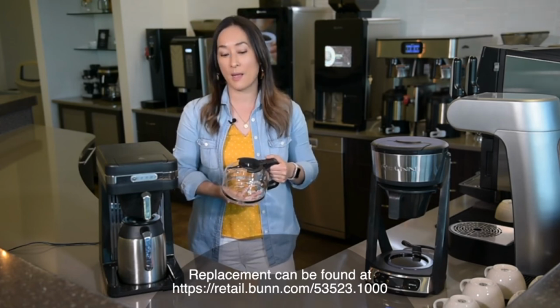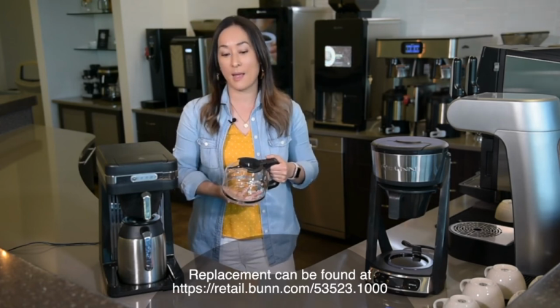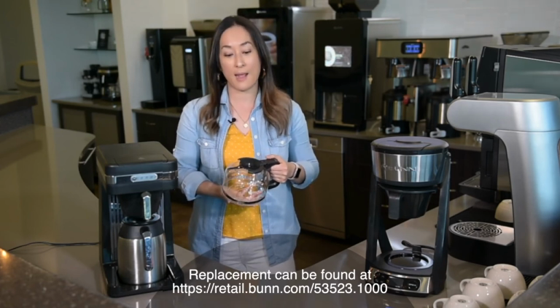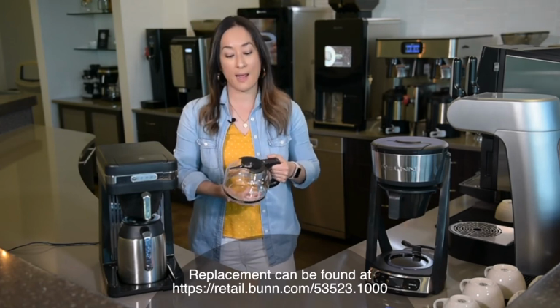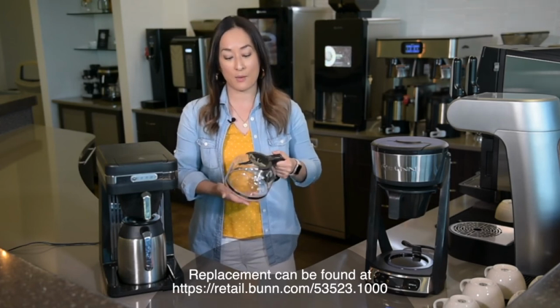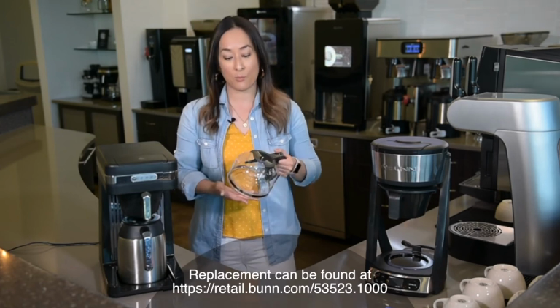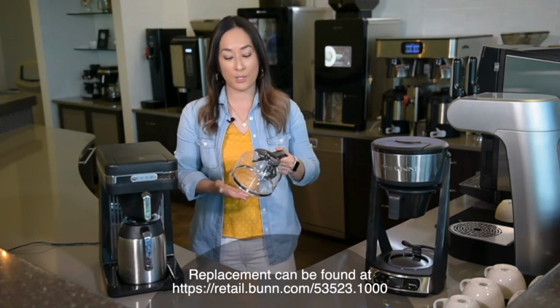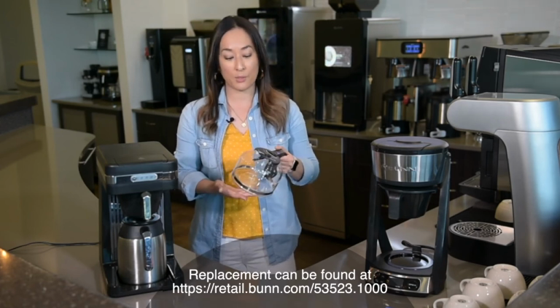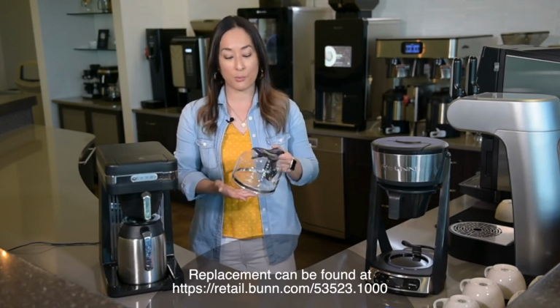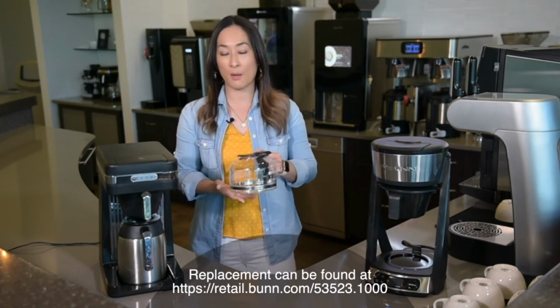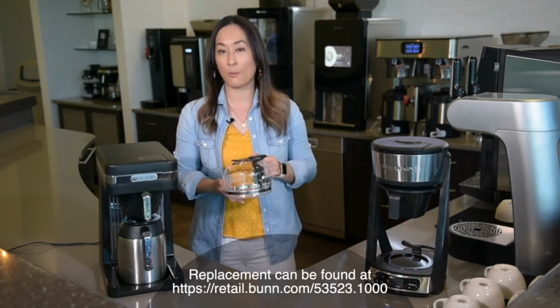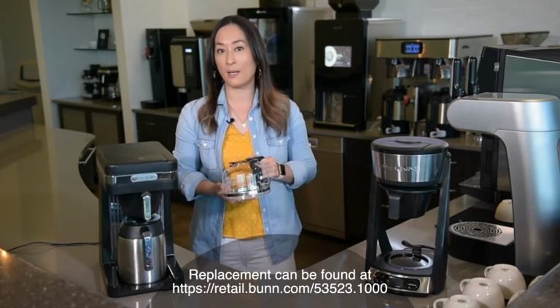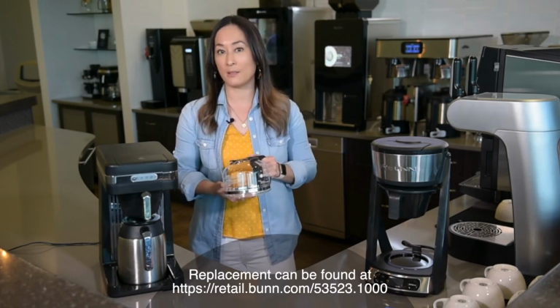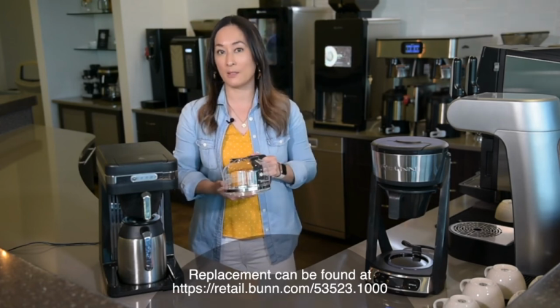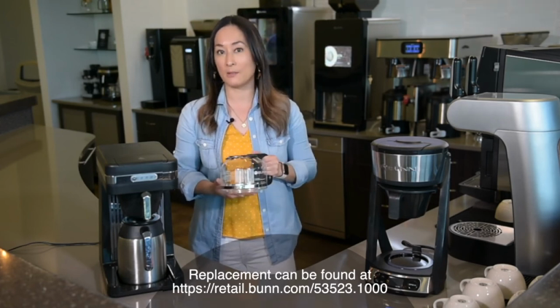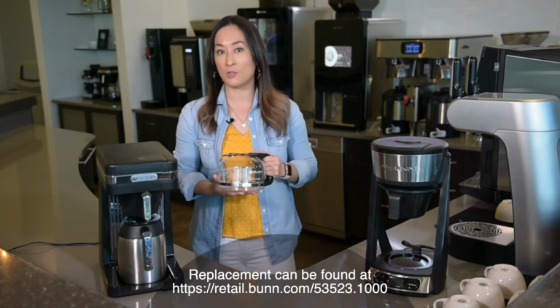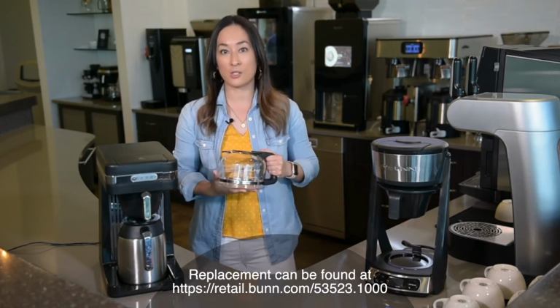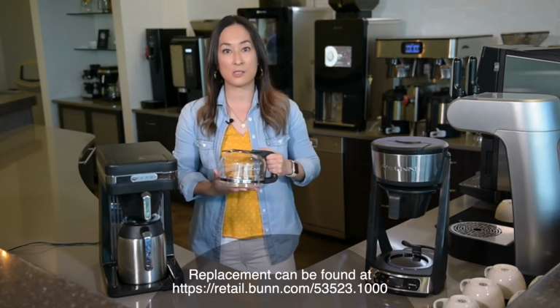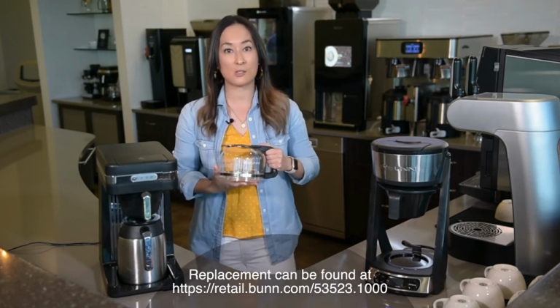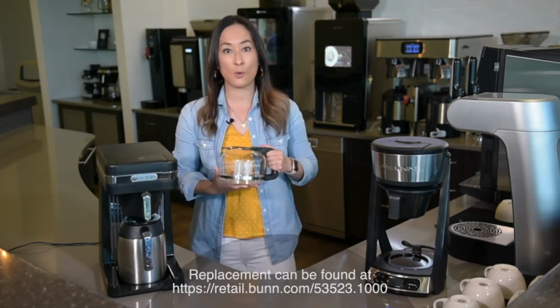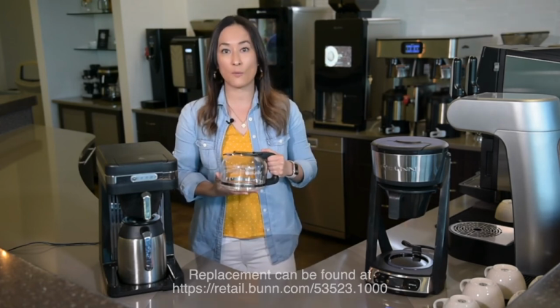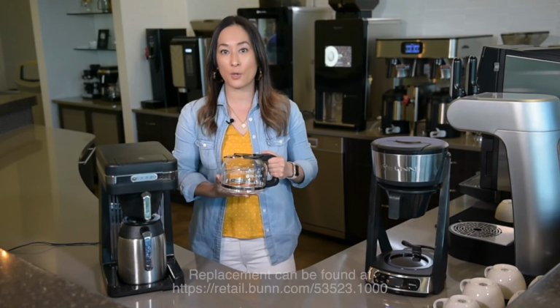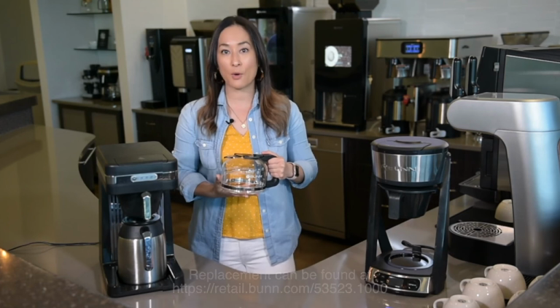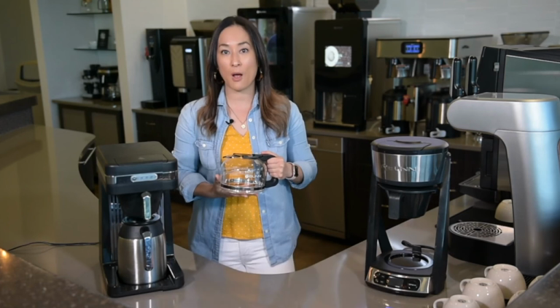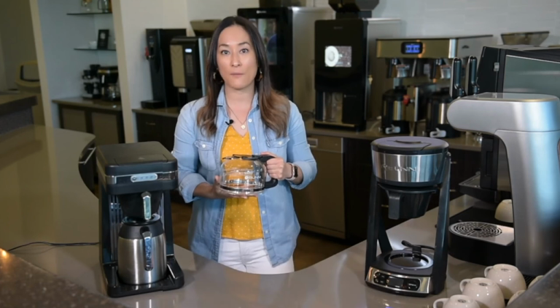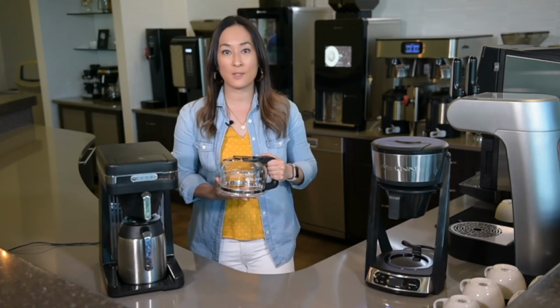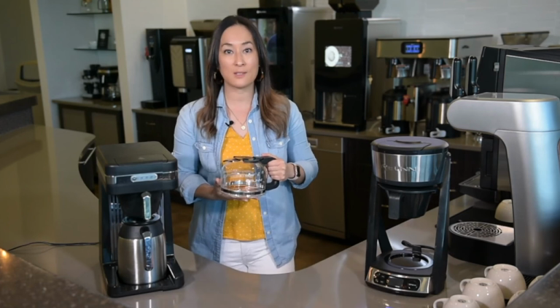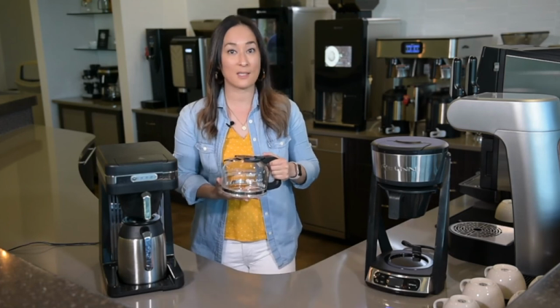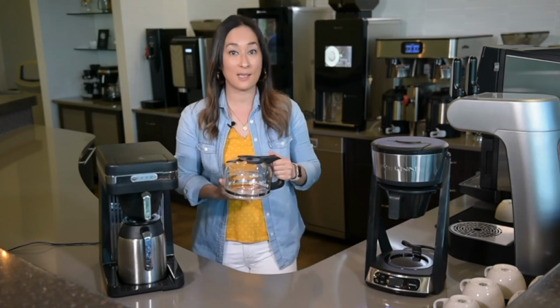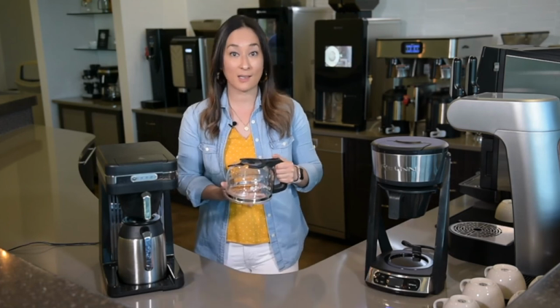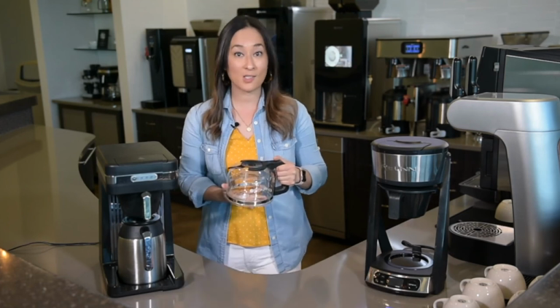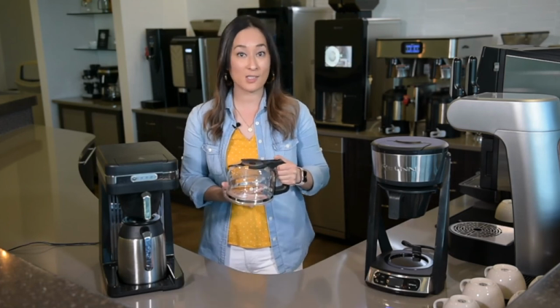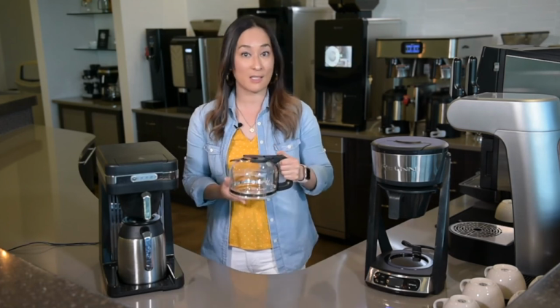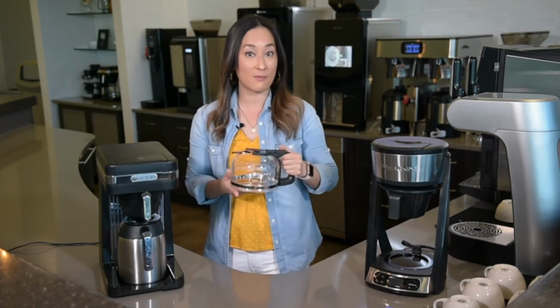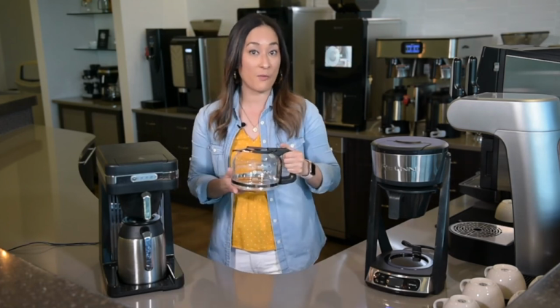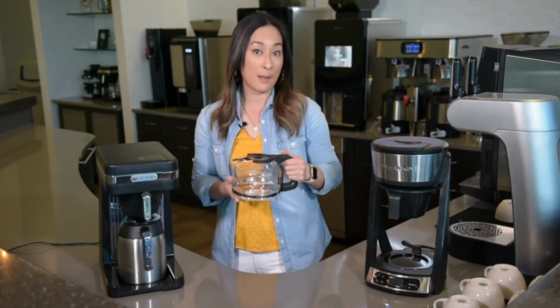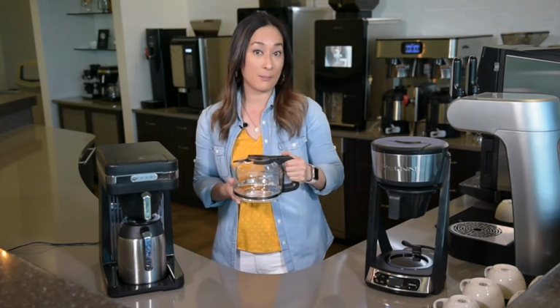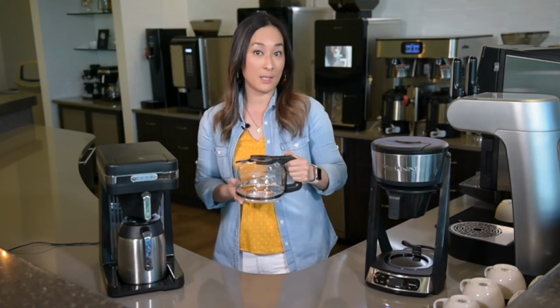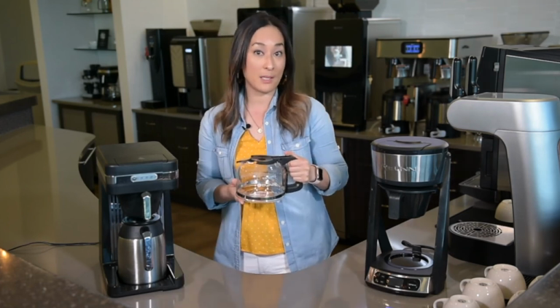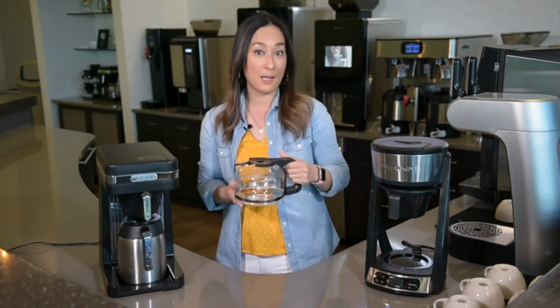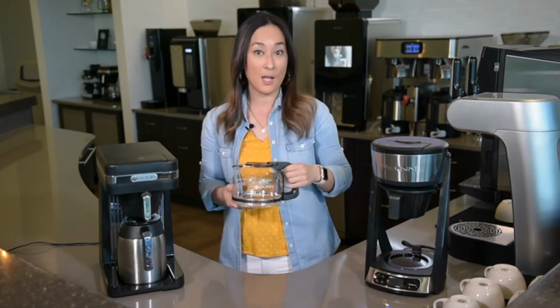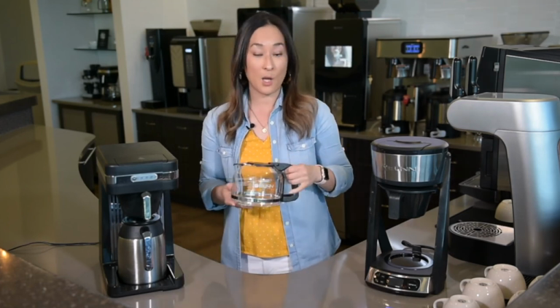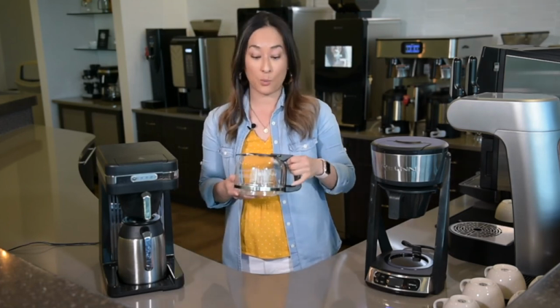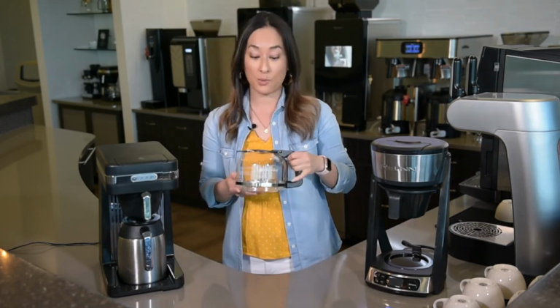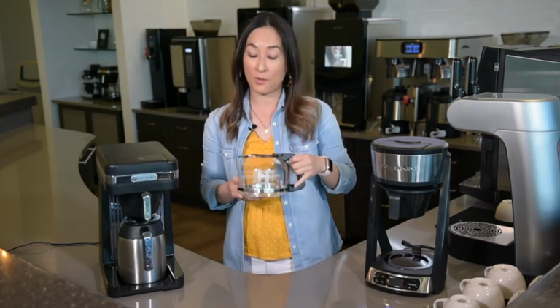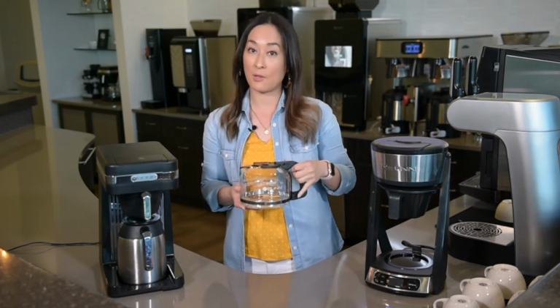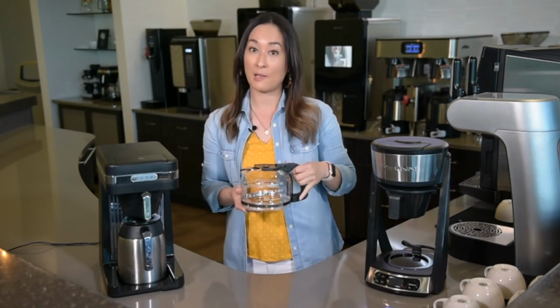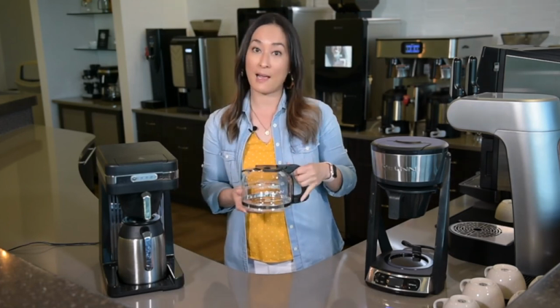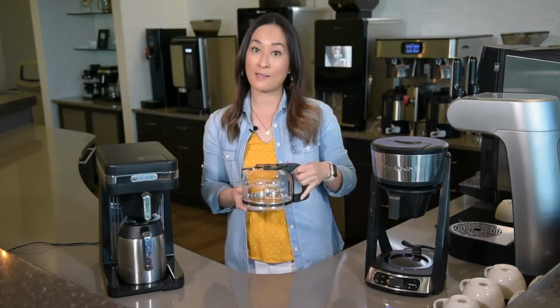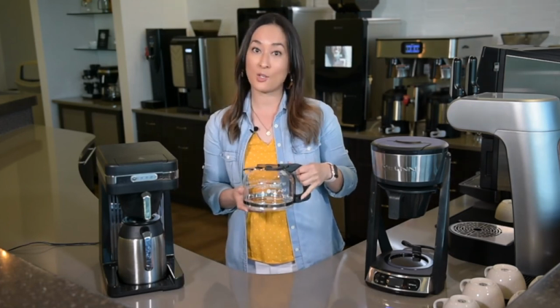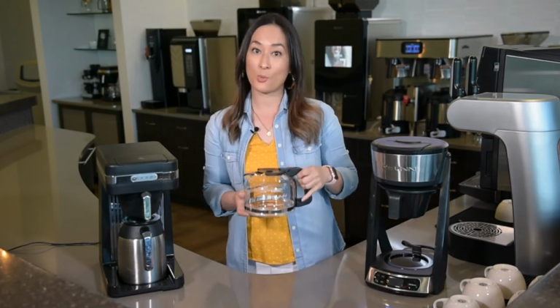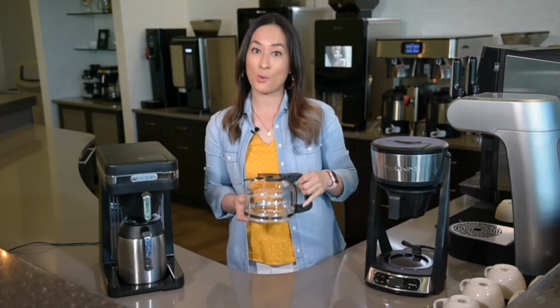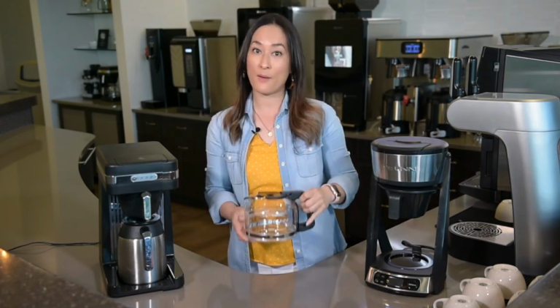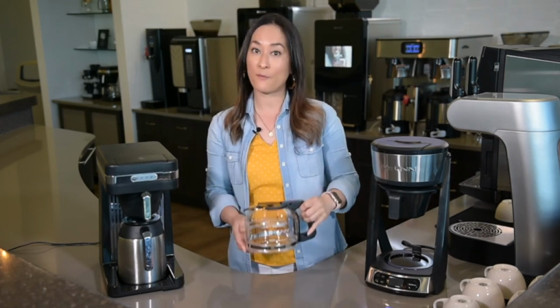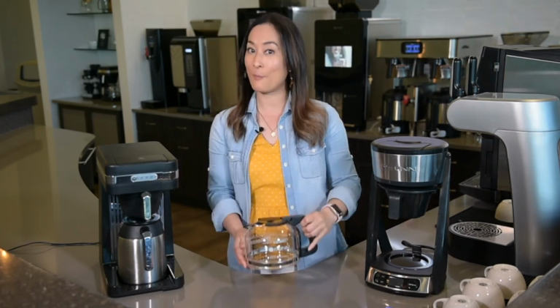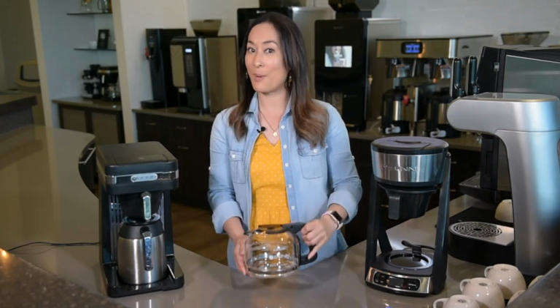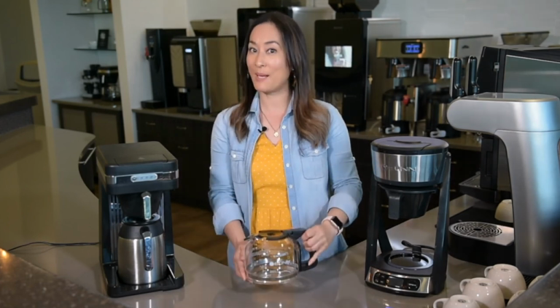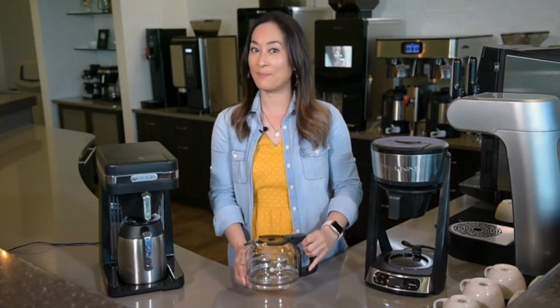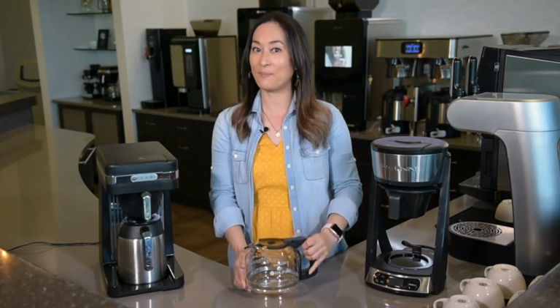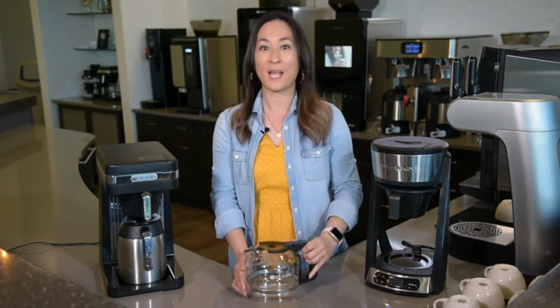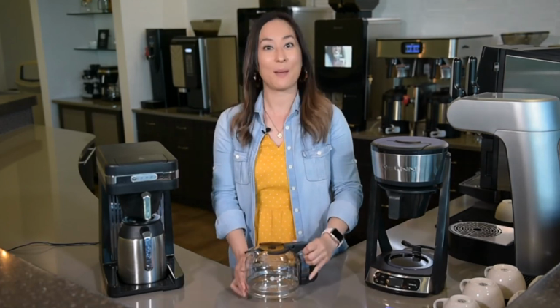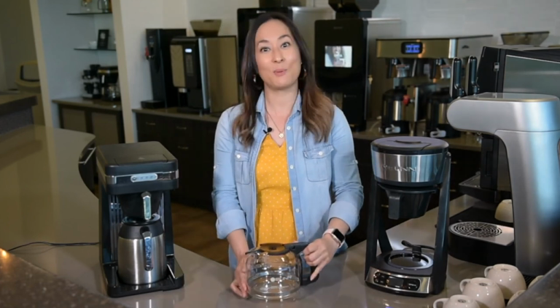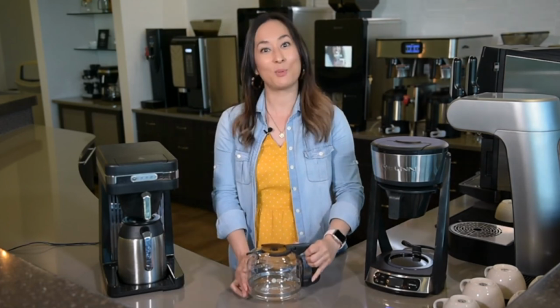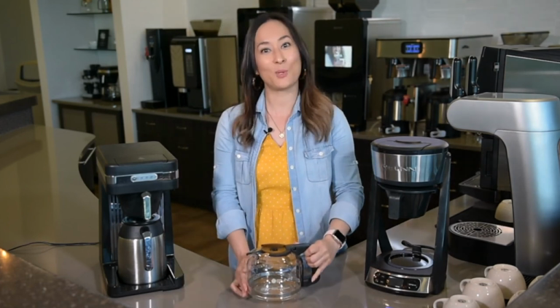And what a great way to just serve your coffee to guests and family with a glass carafe from Bunn. Happy brewing!